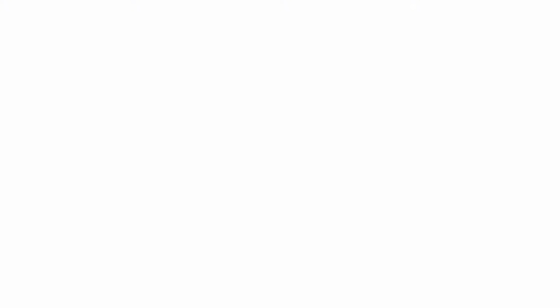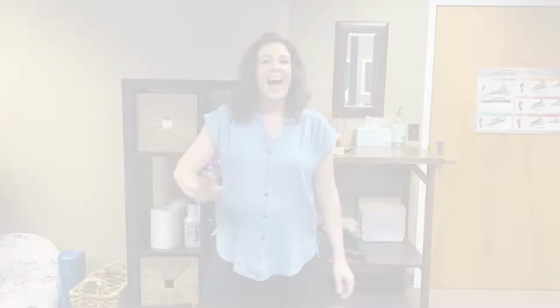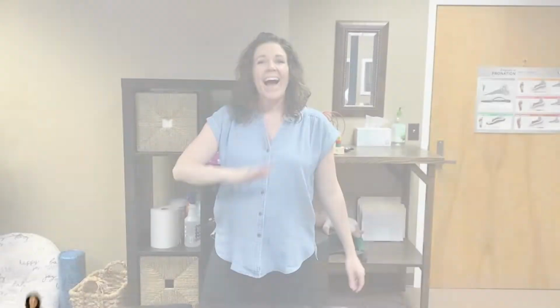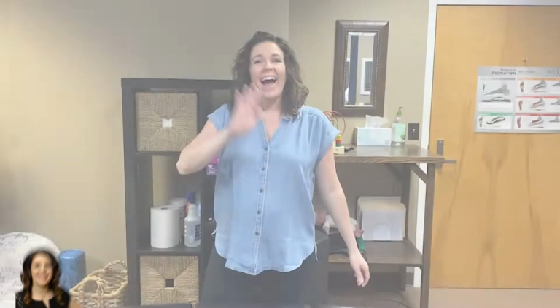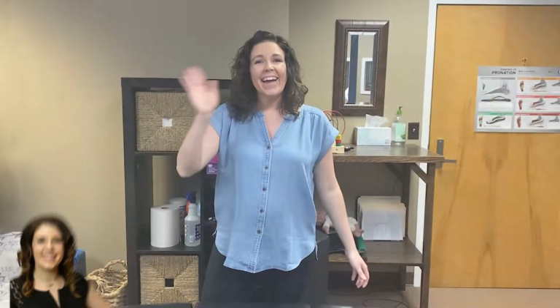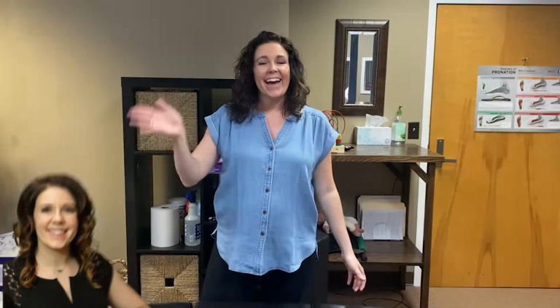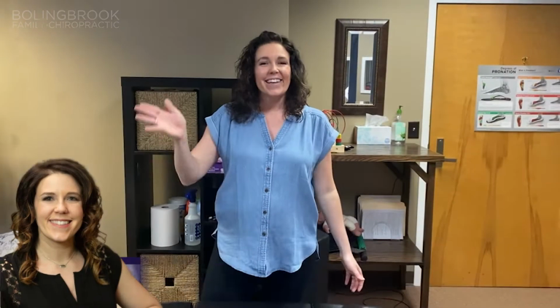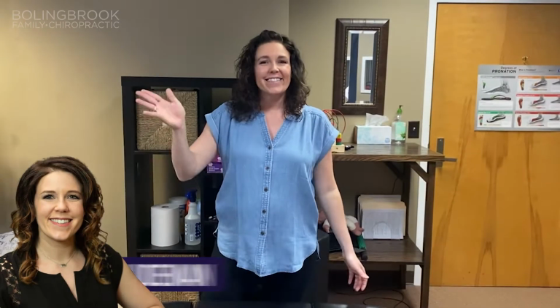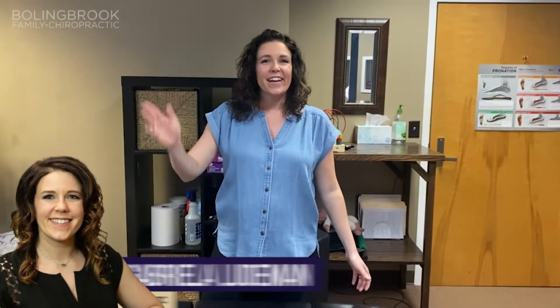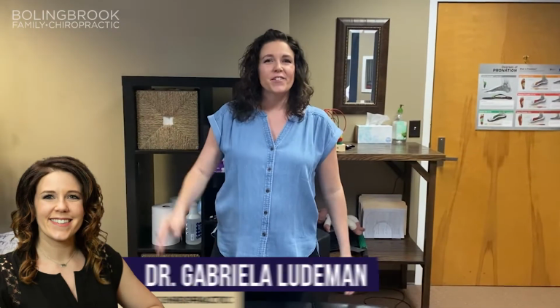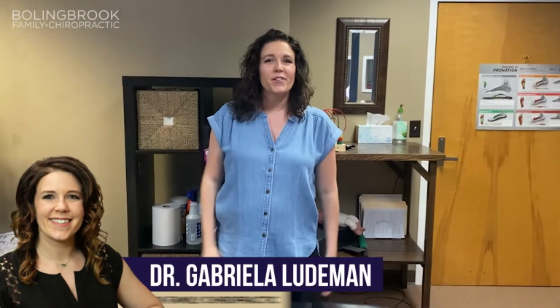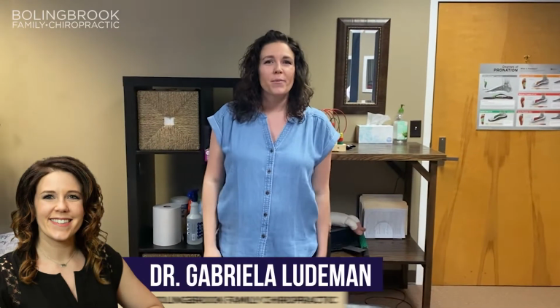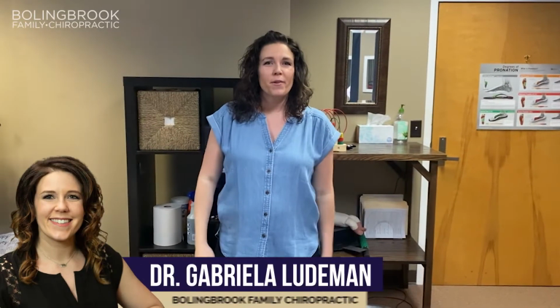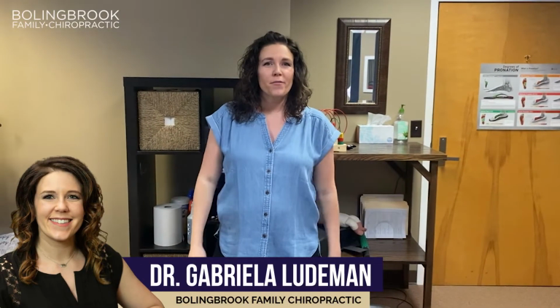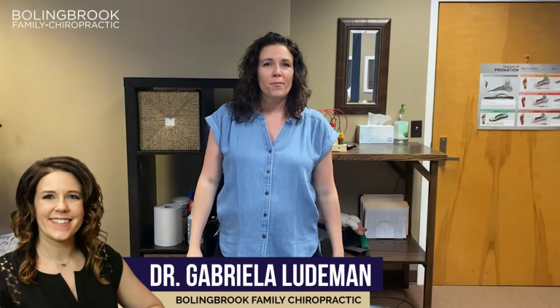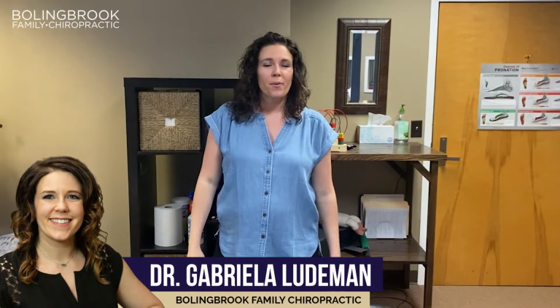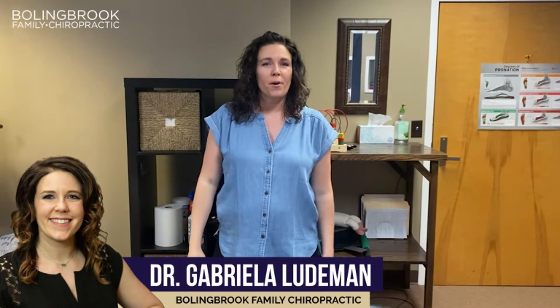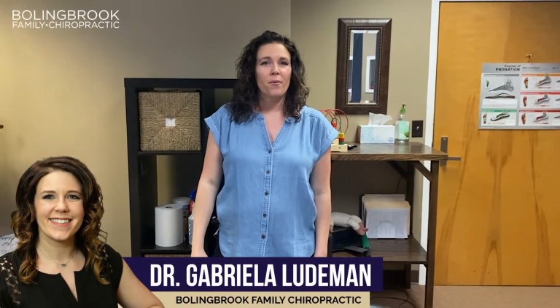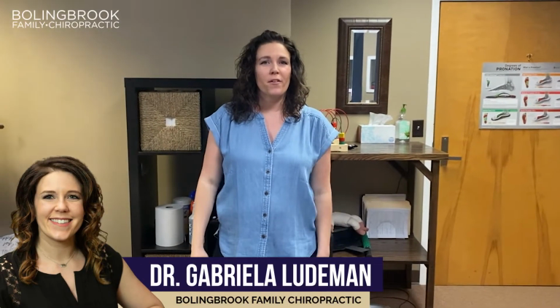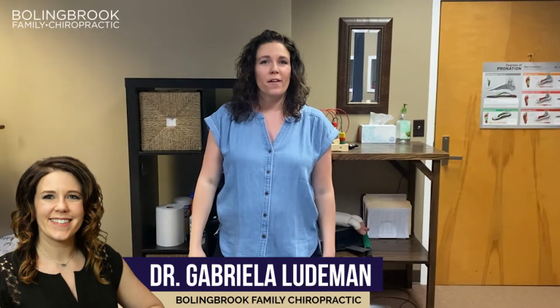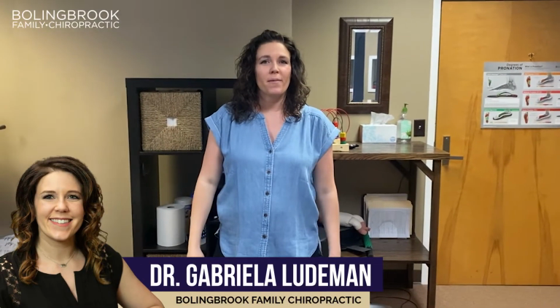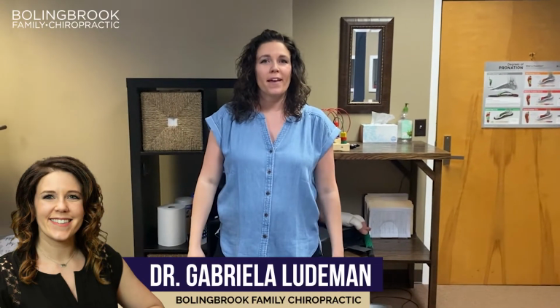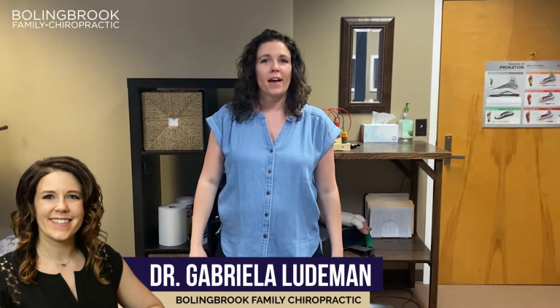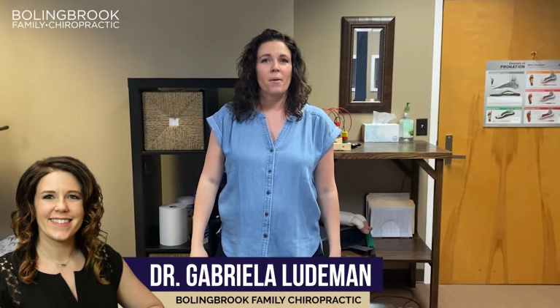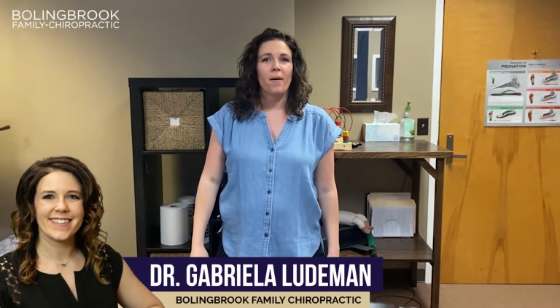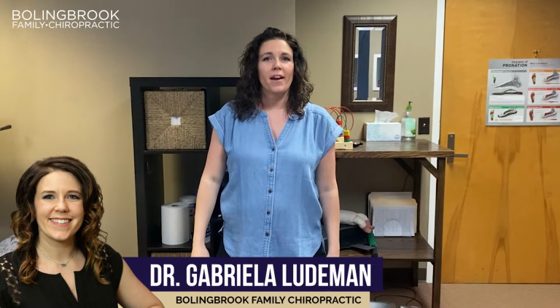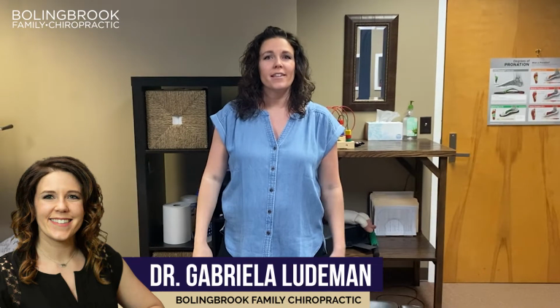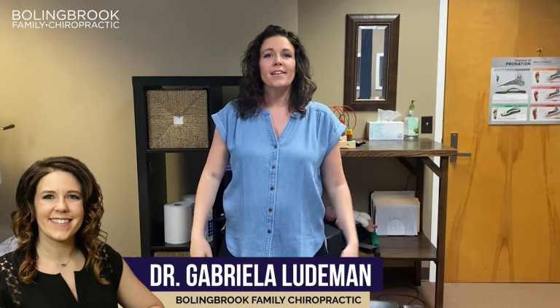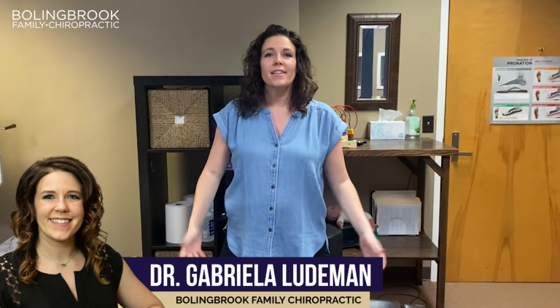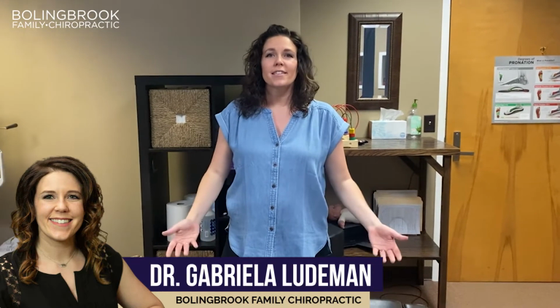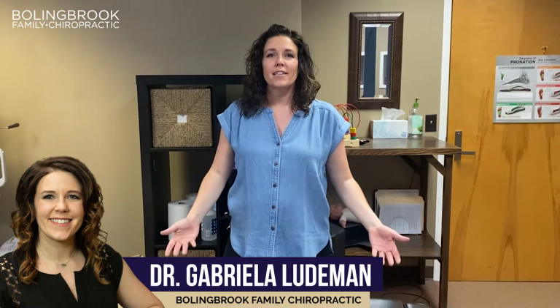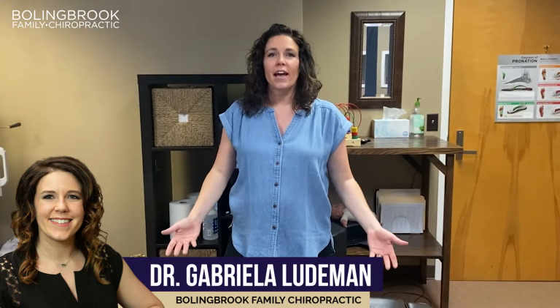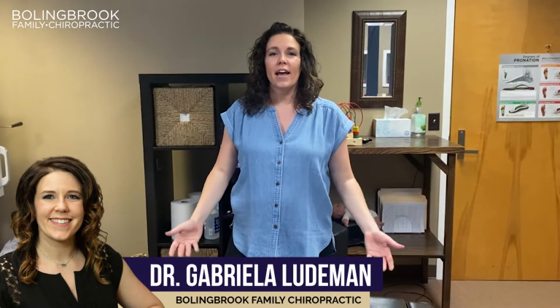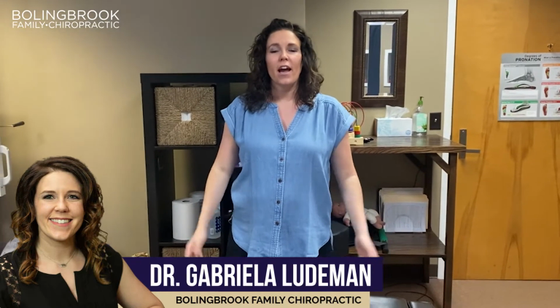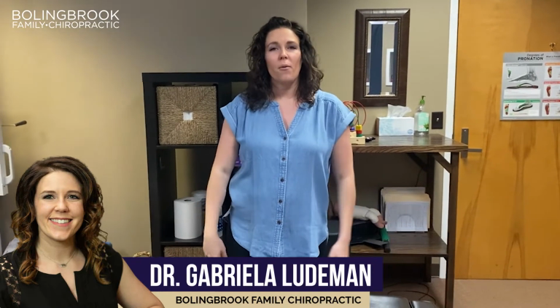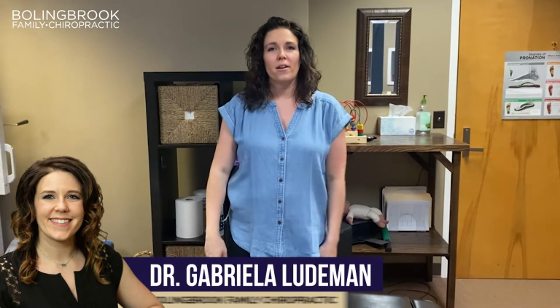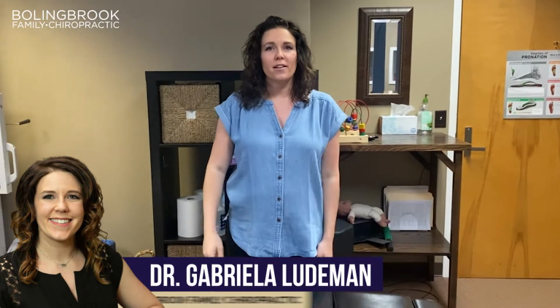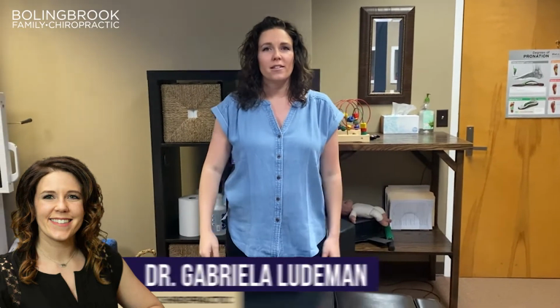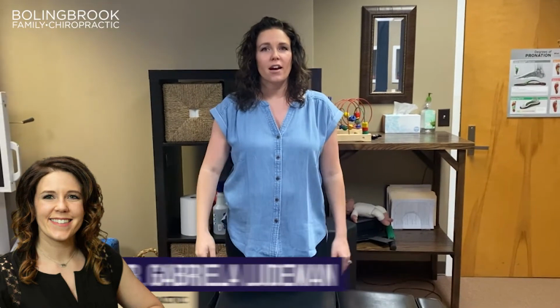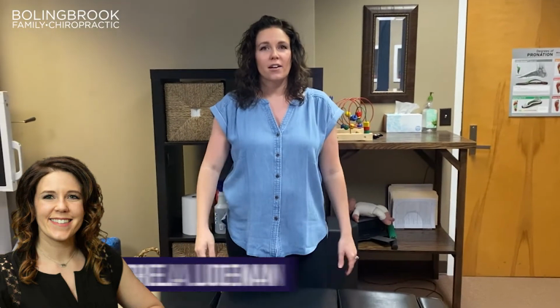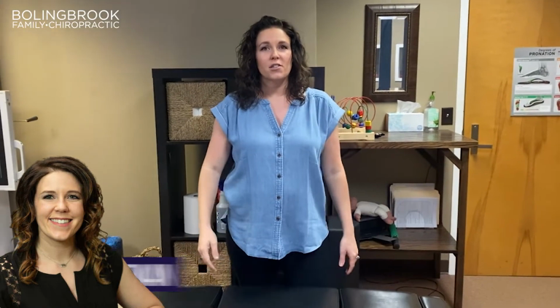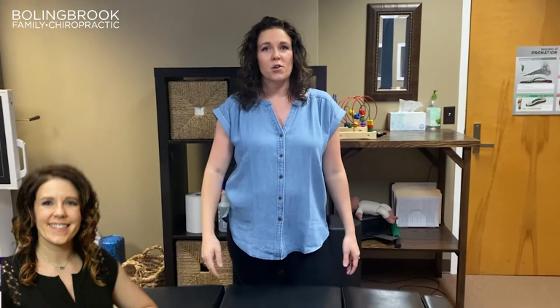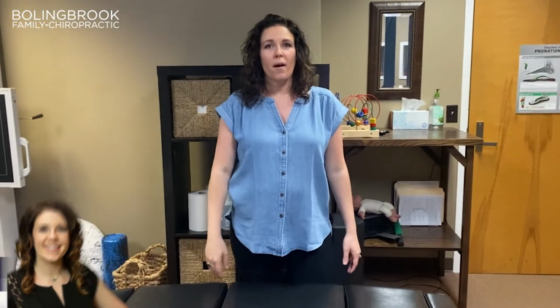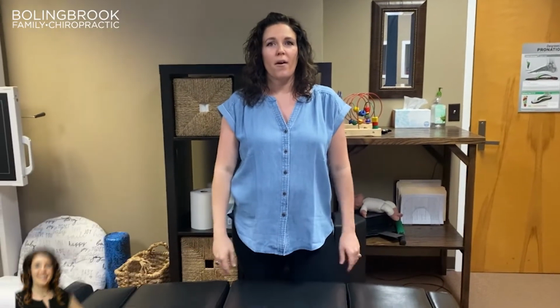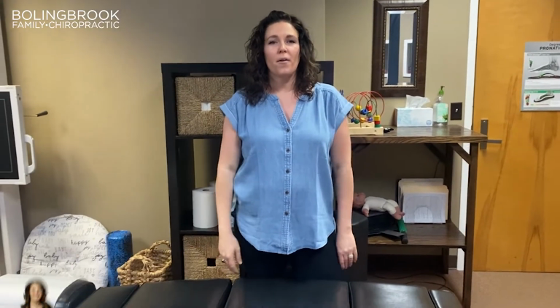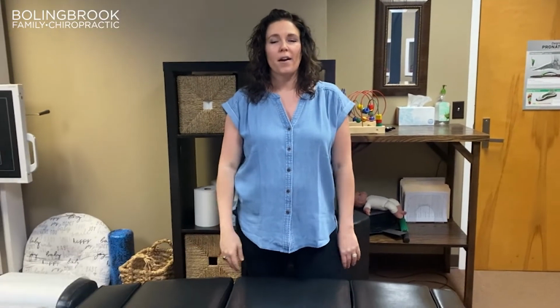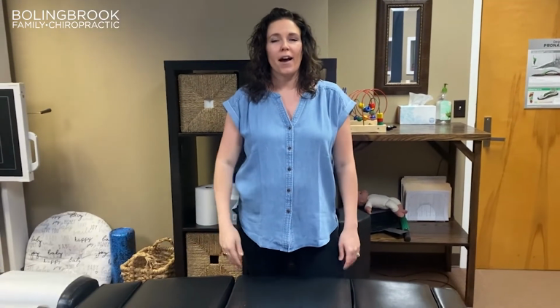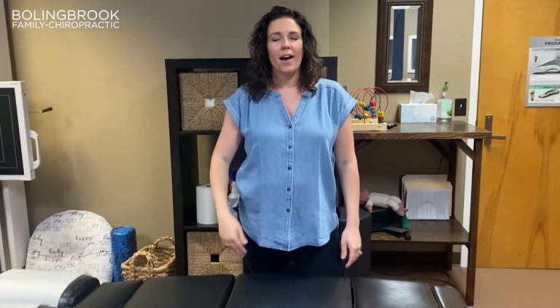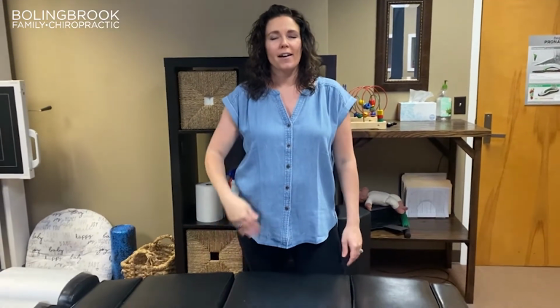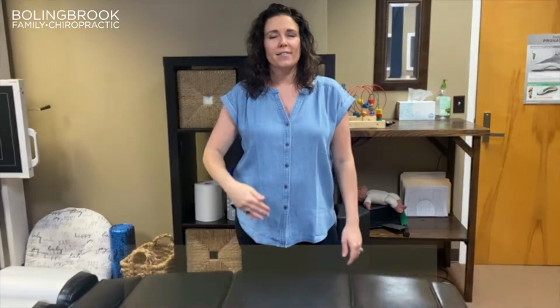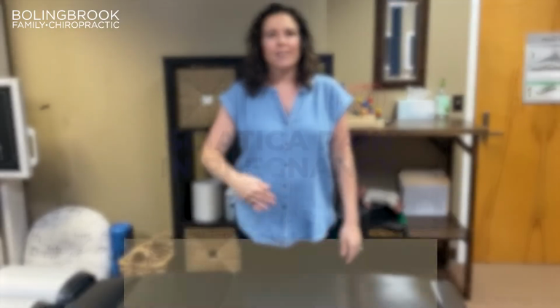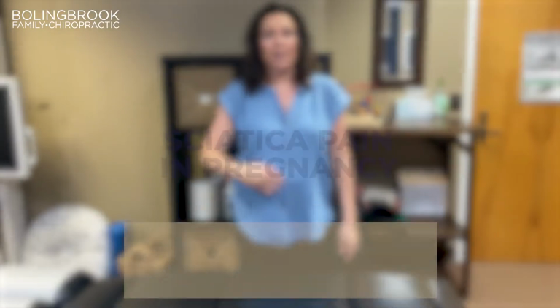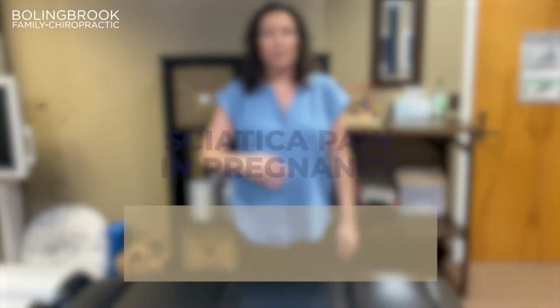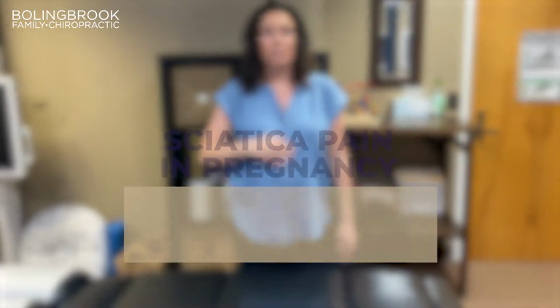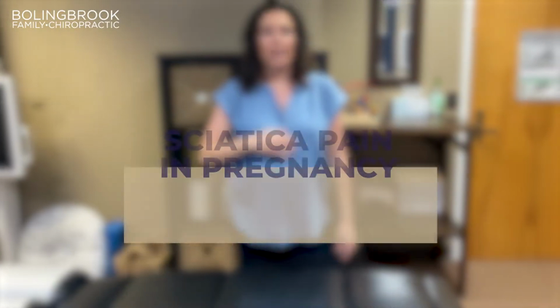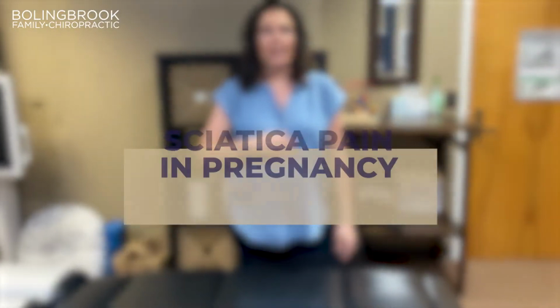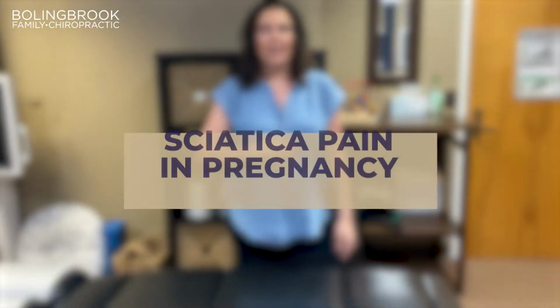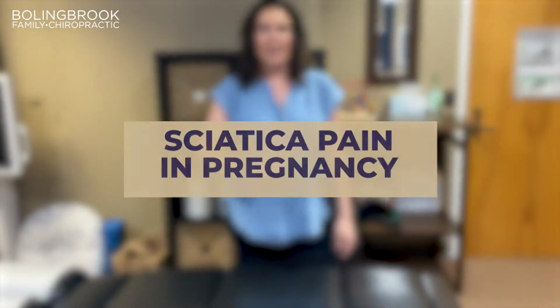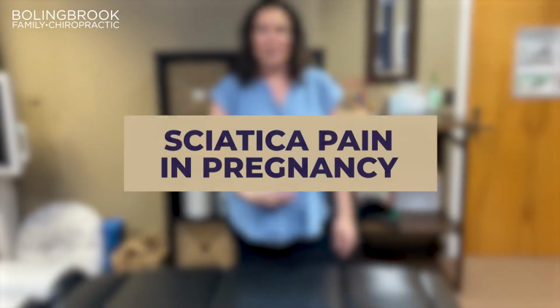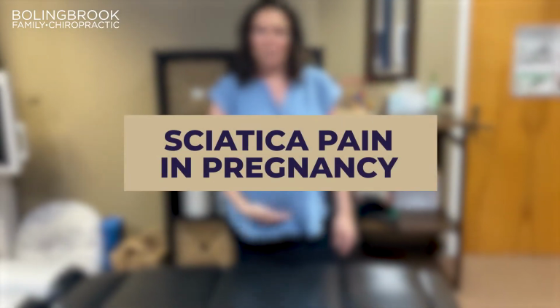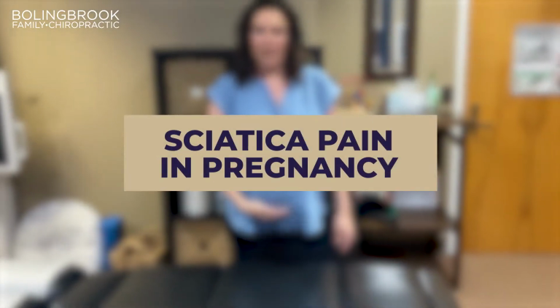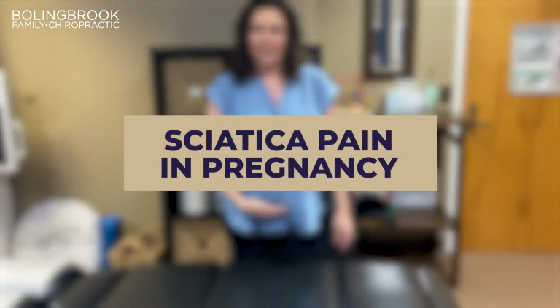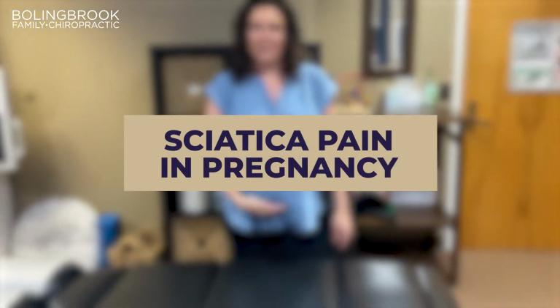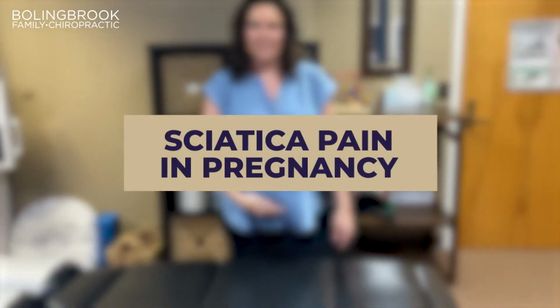Hi guys, Dr. Ludeman from Bolingbrook Family Chiropractic. Today I wanted to talk to you about sciatica in pregnancy.